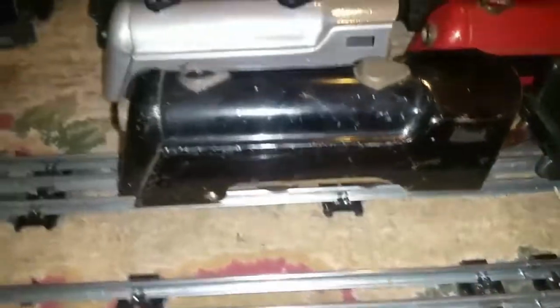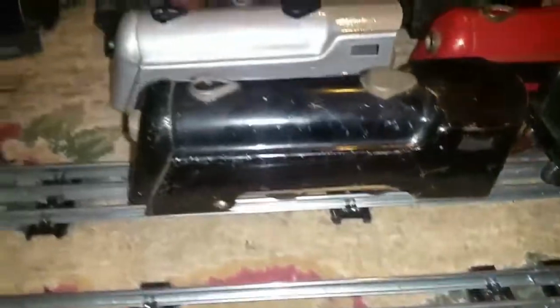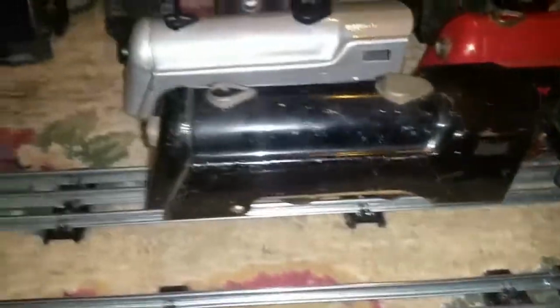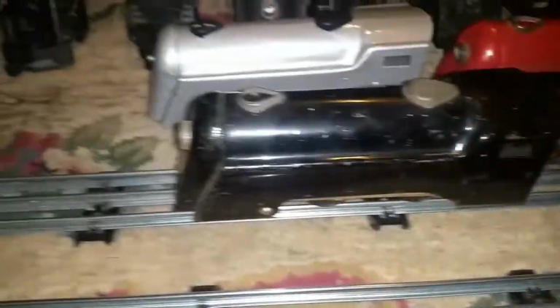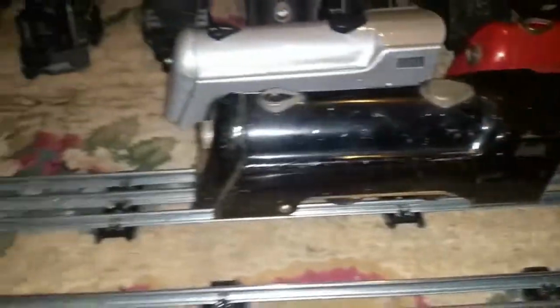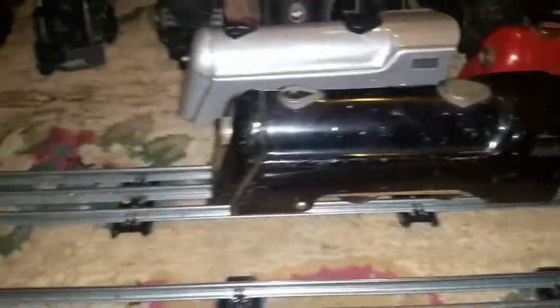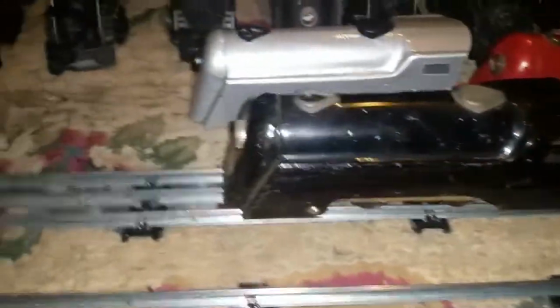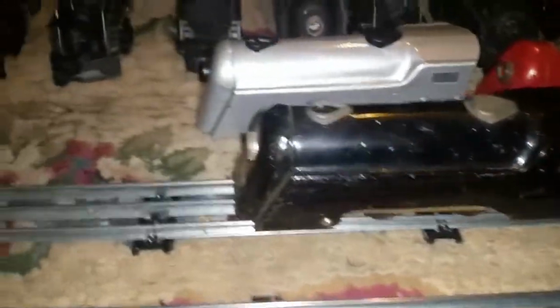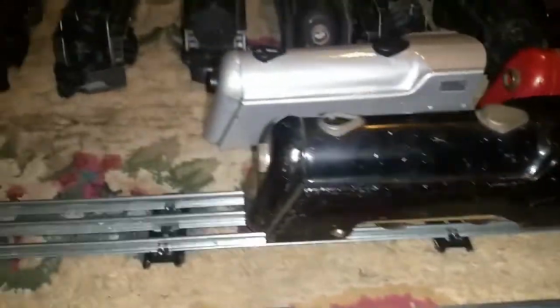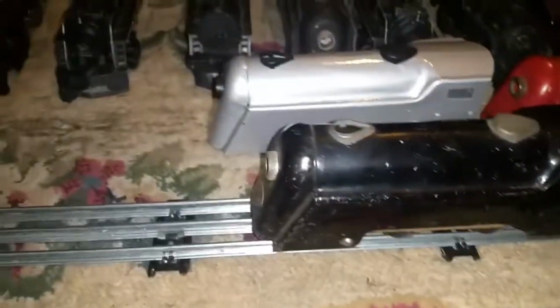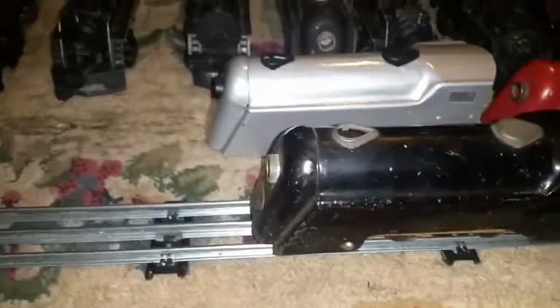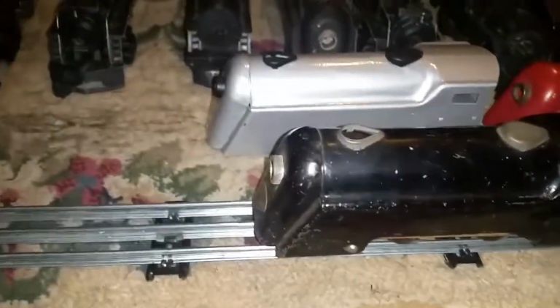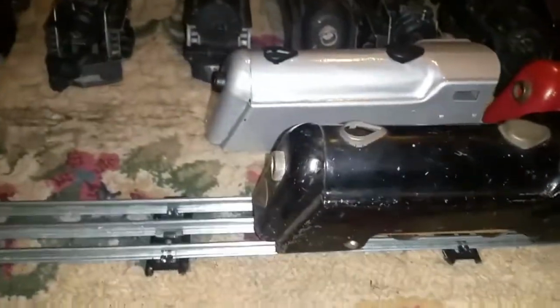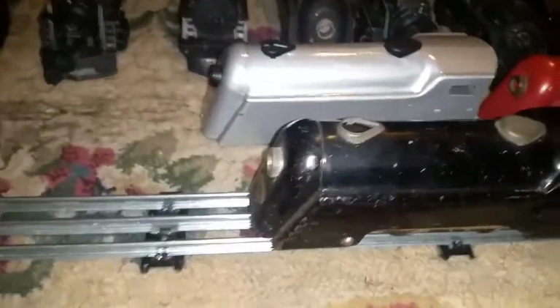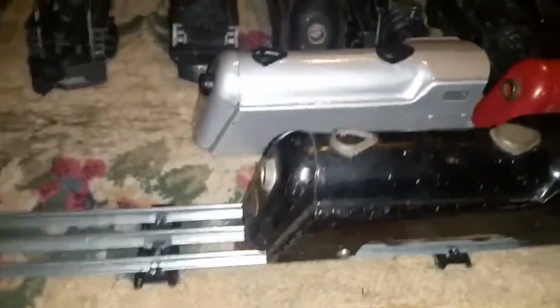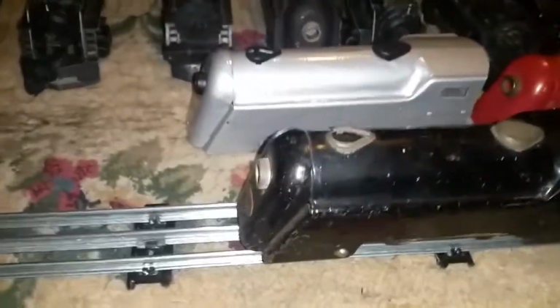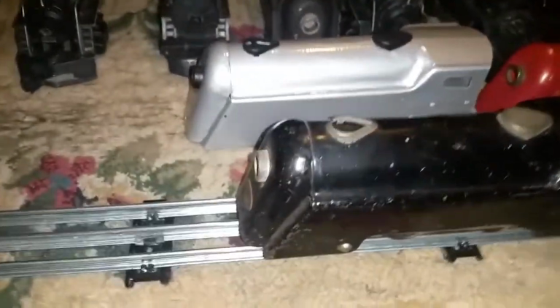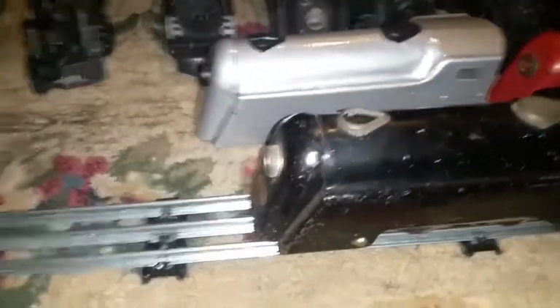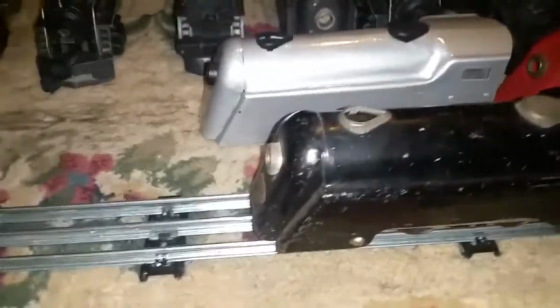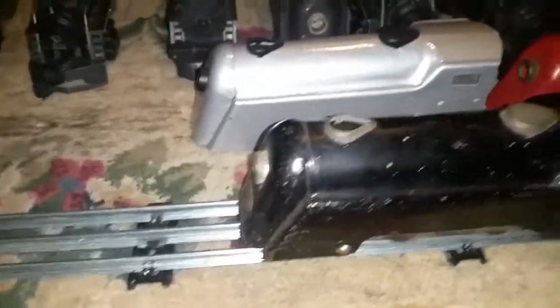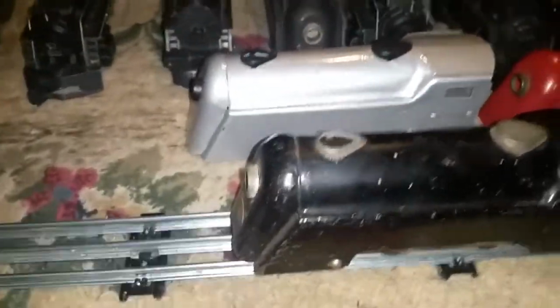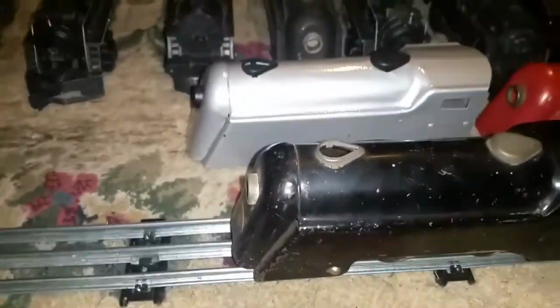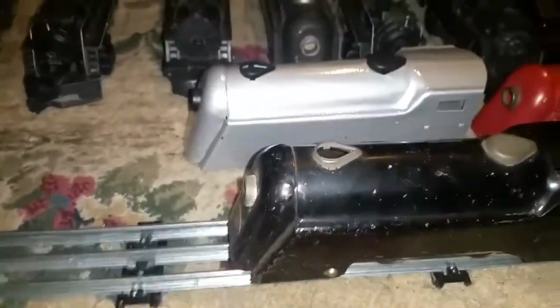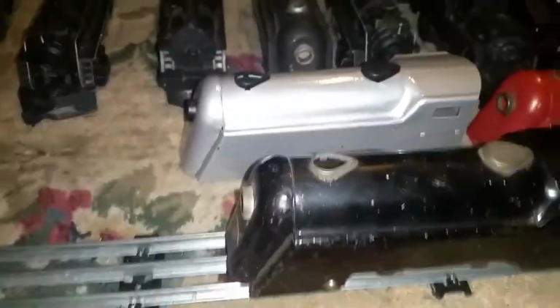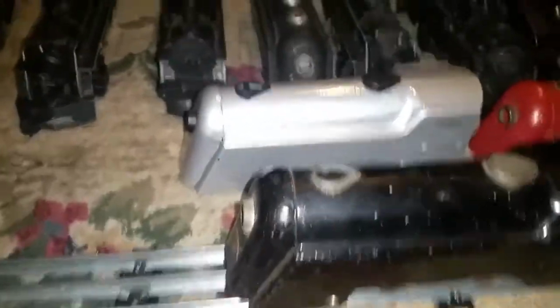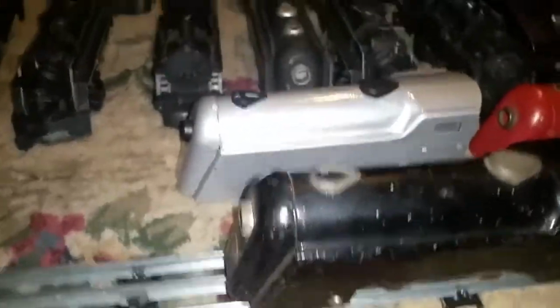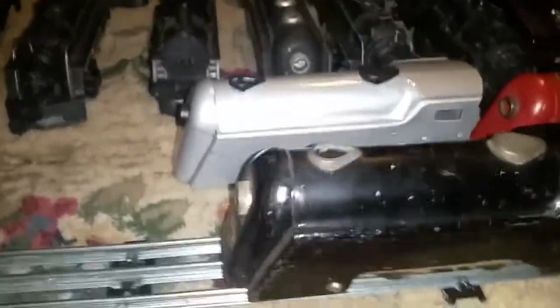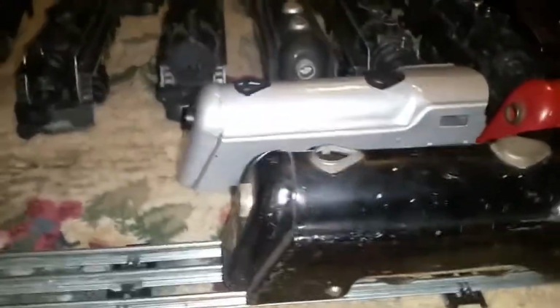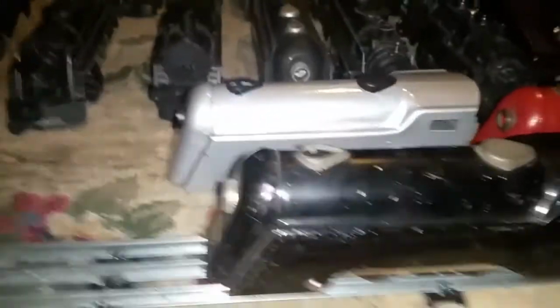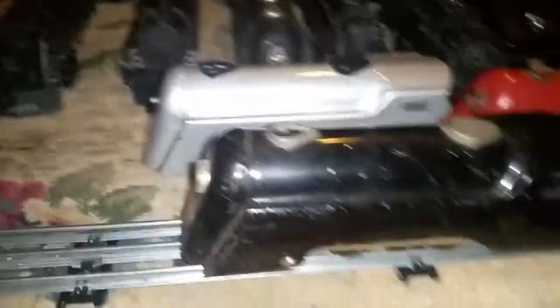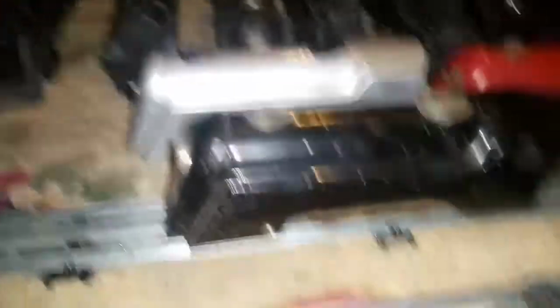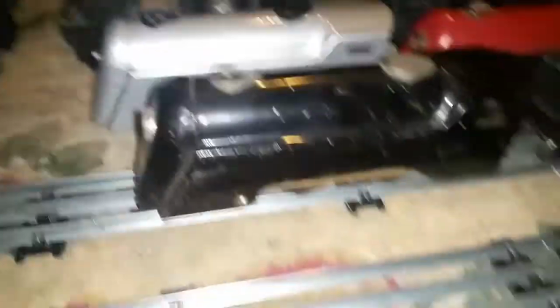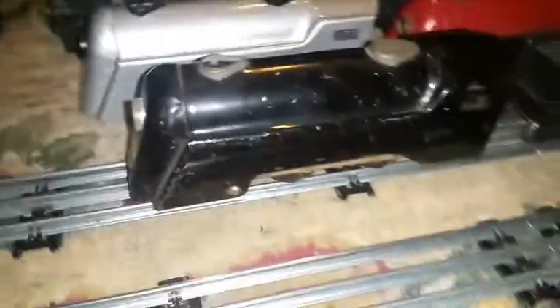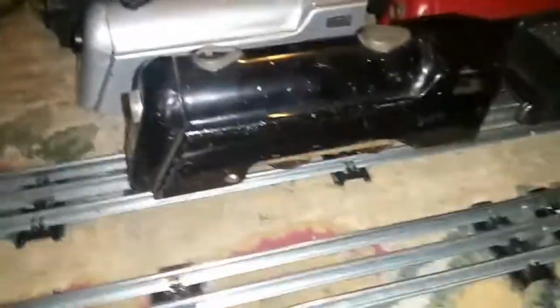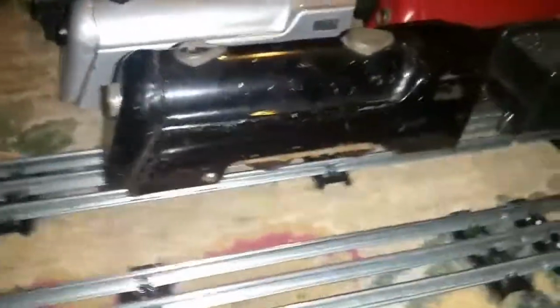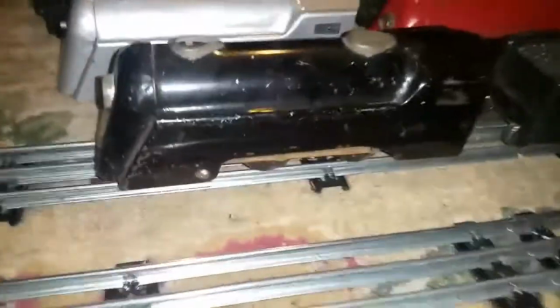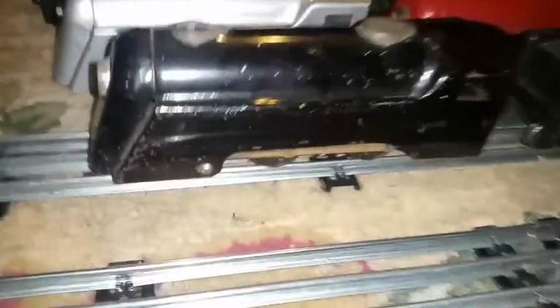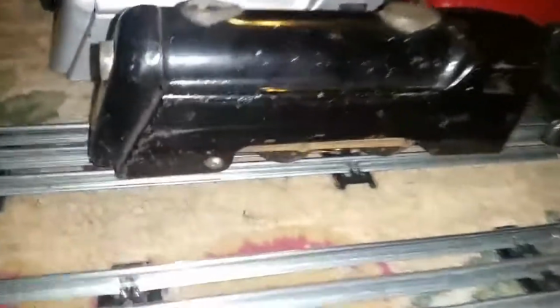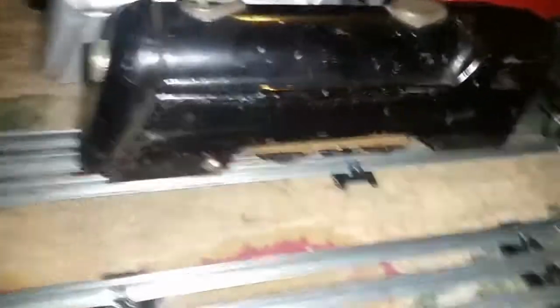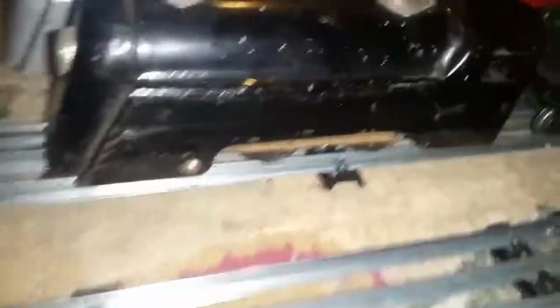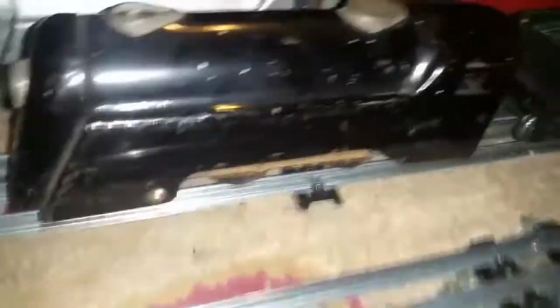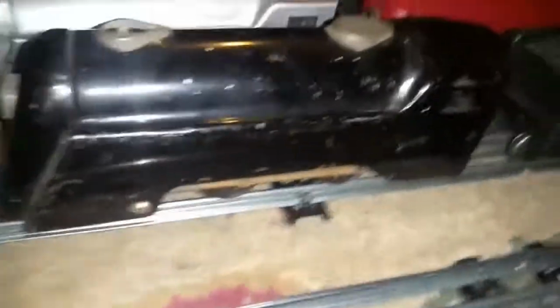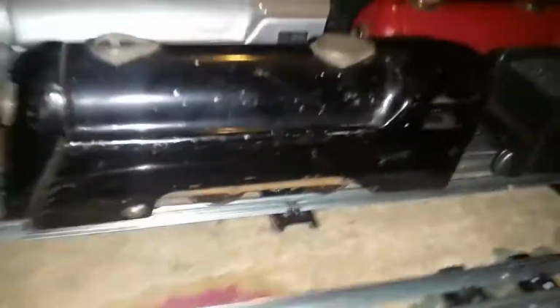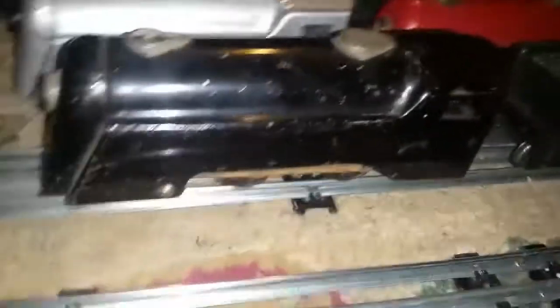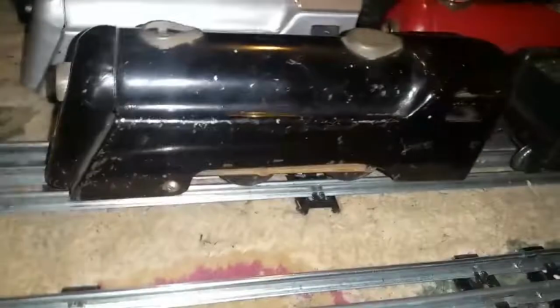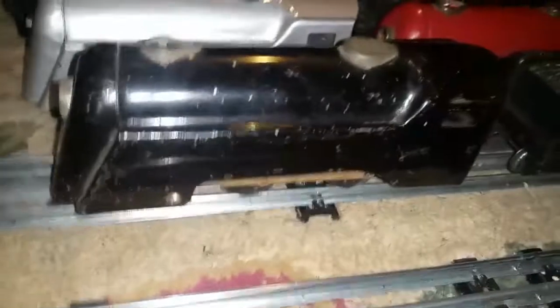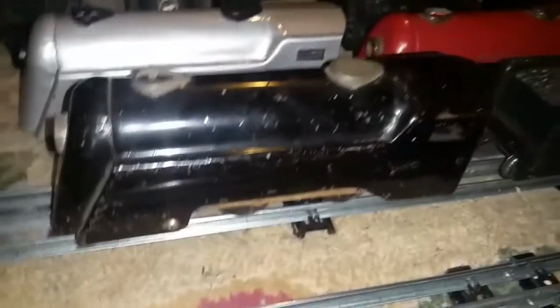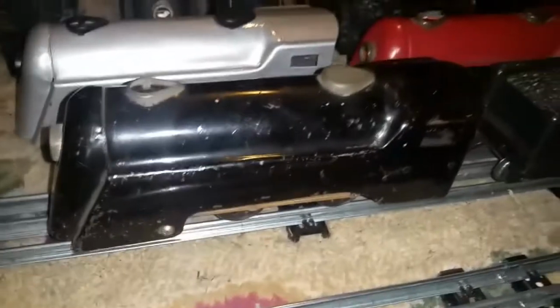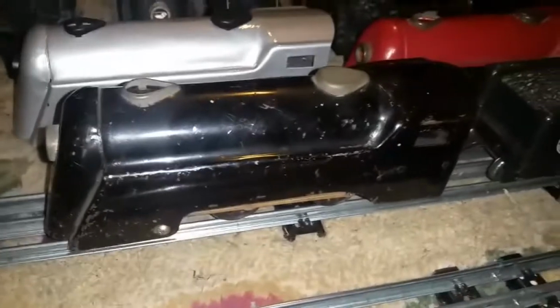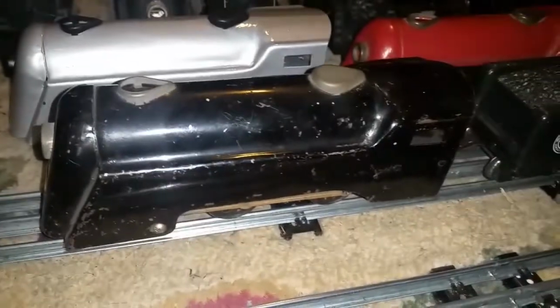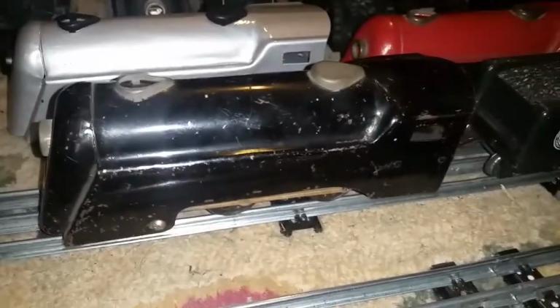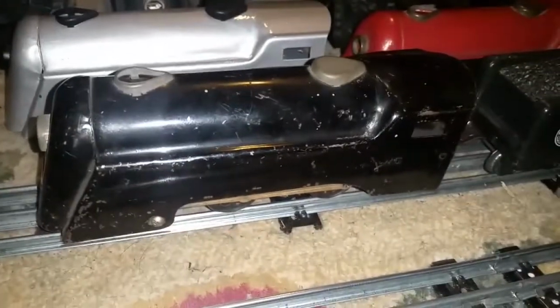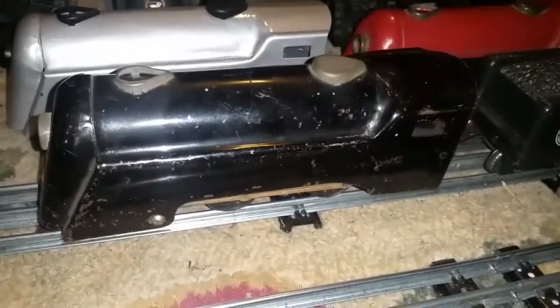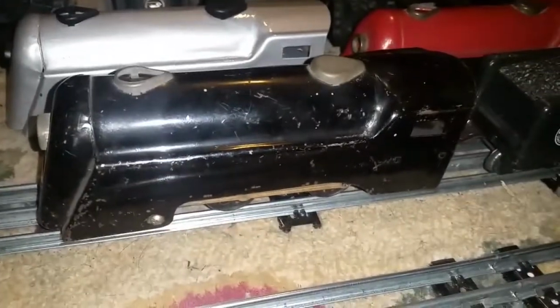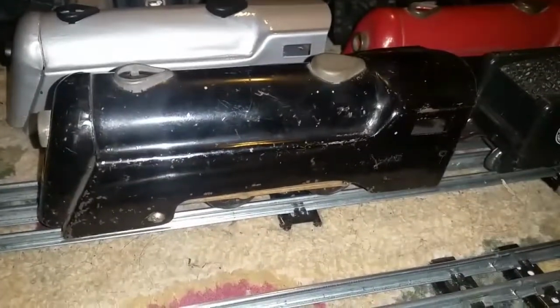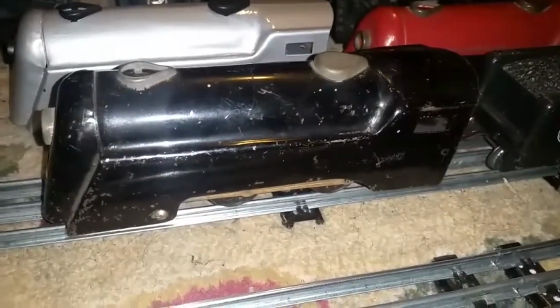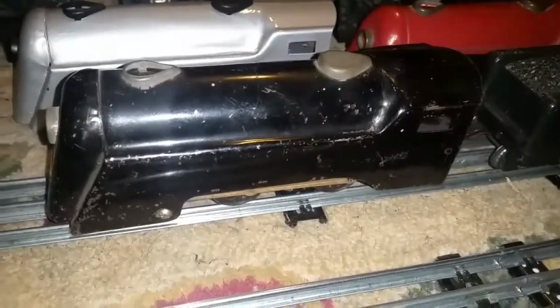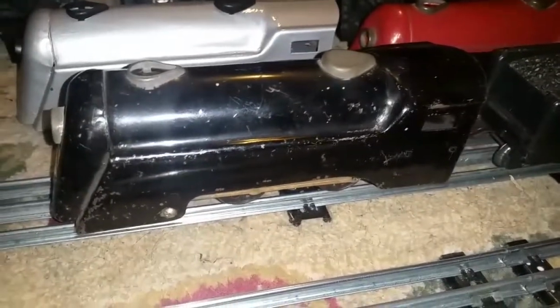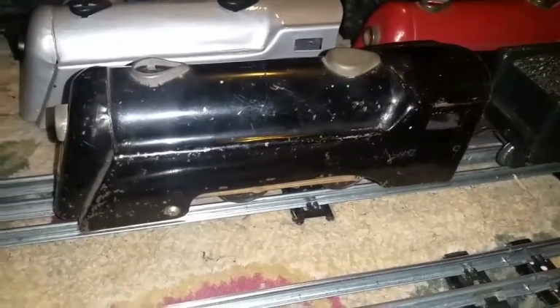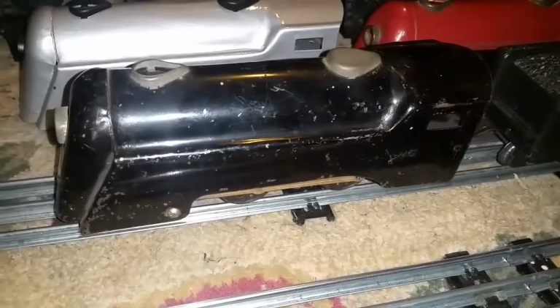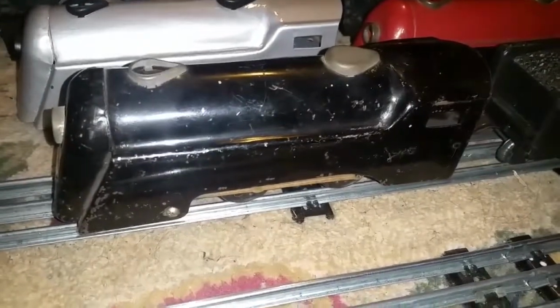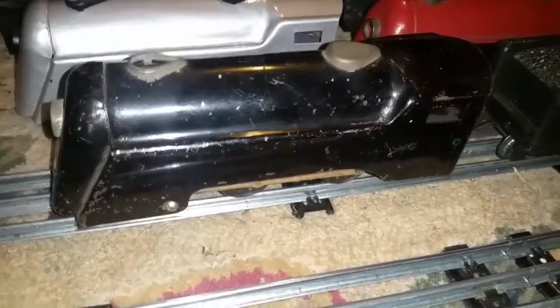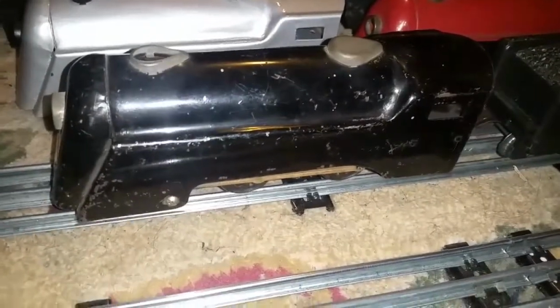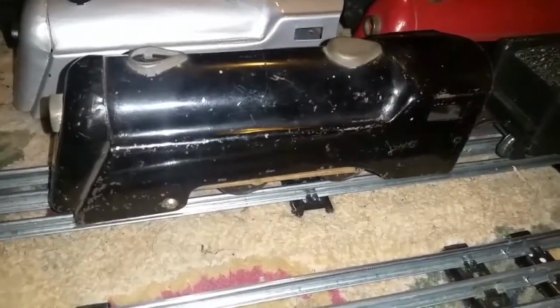Greetings, Benjamin J. from Ben's Trains with another in the series. As you see, another engine has arrived.